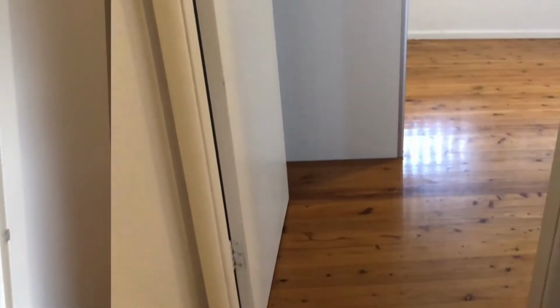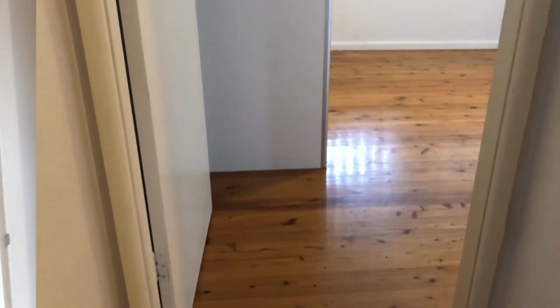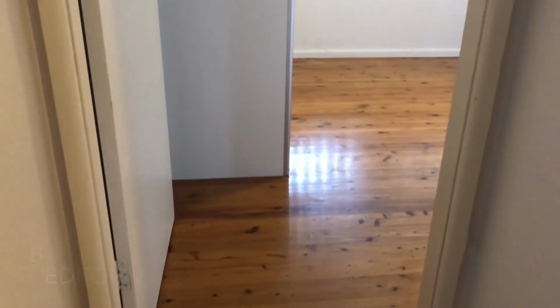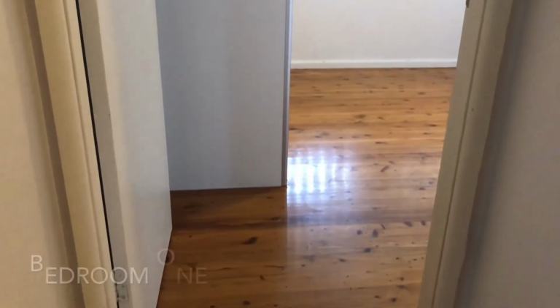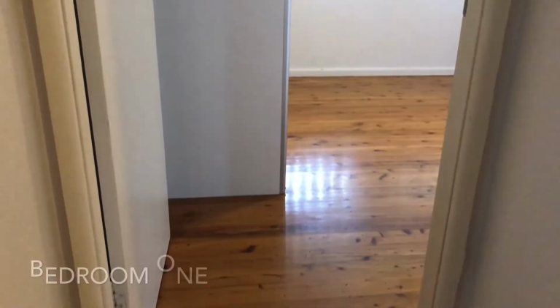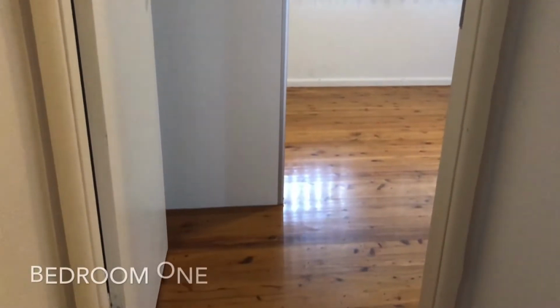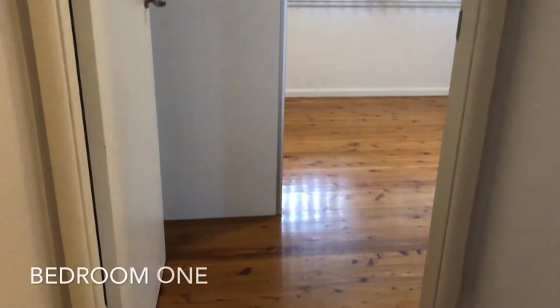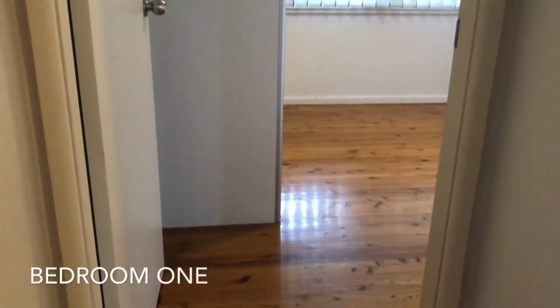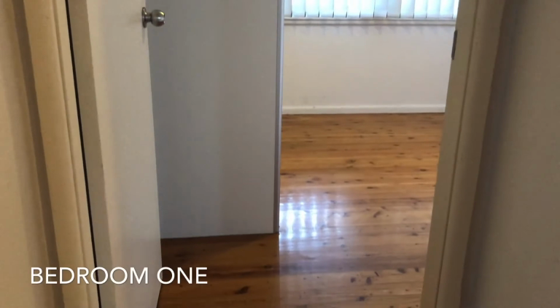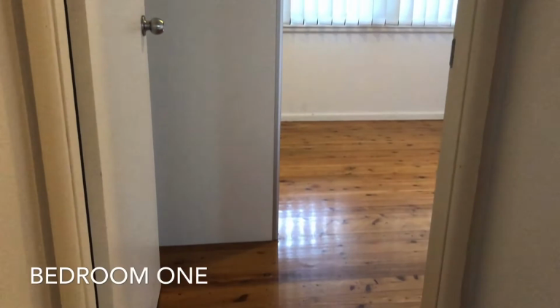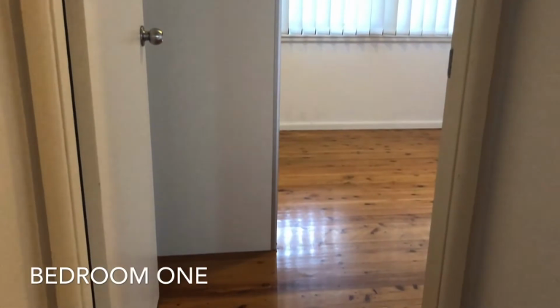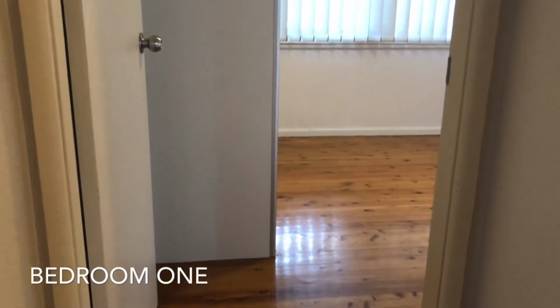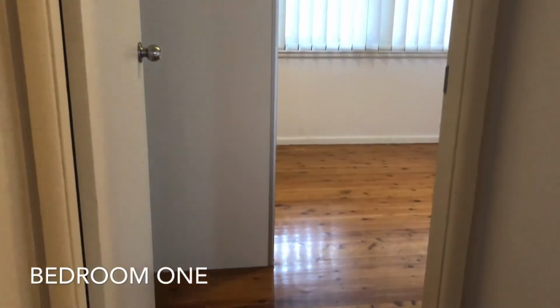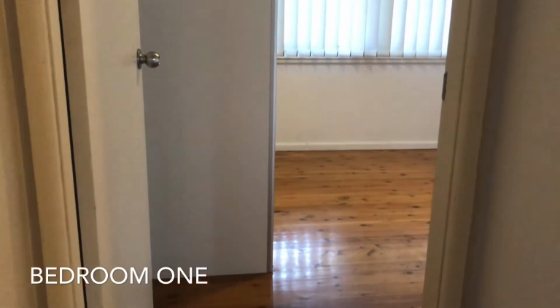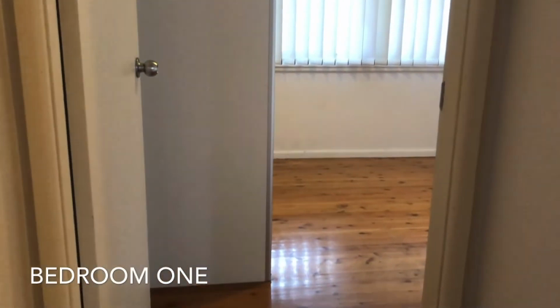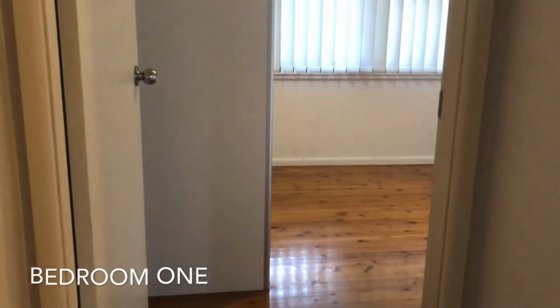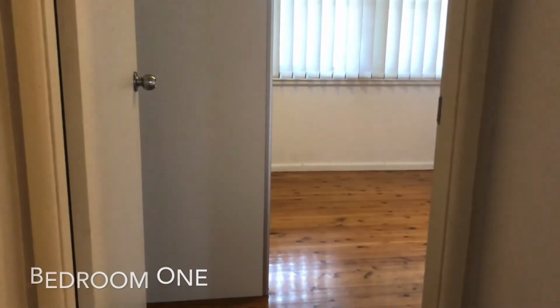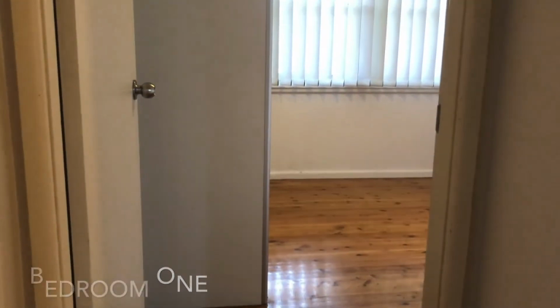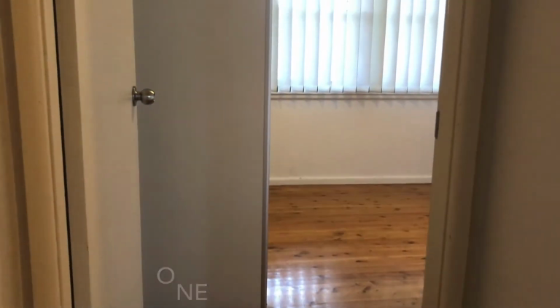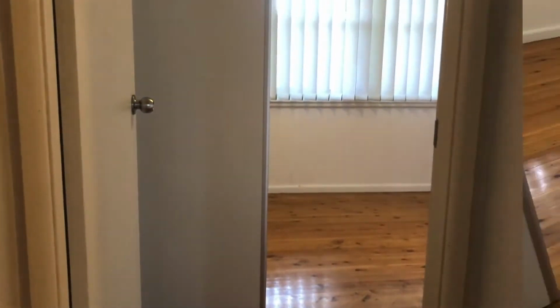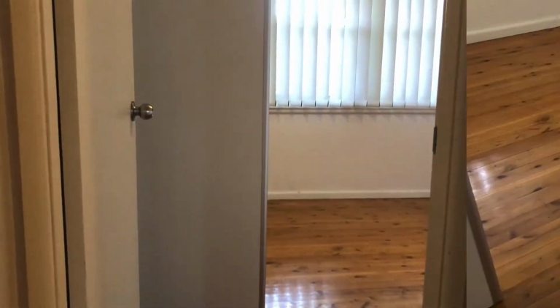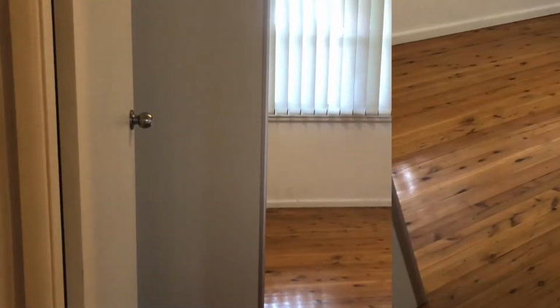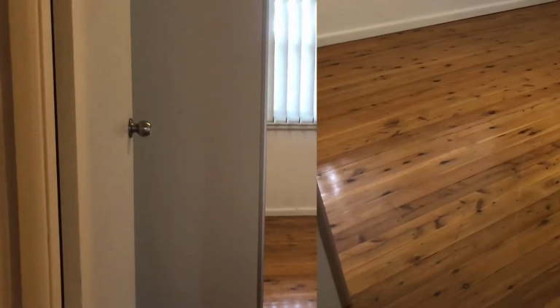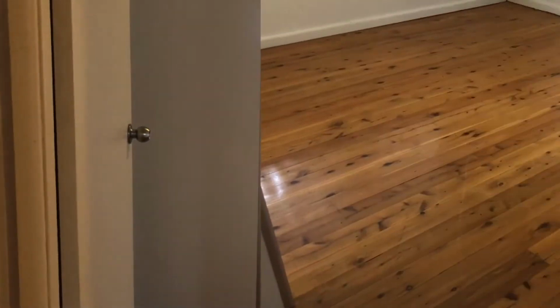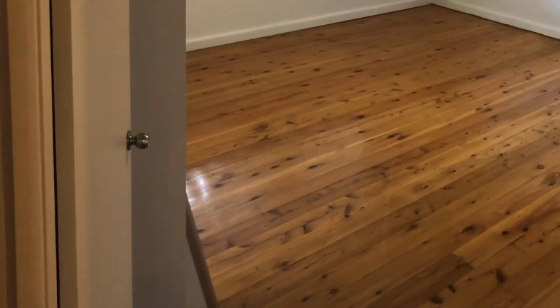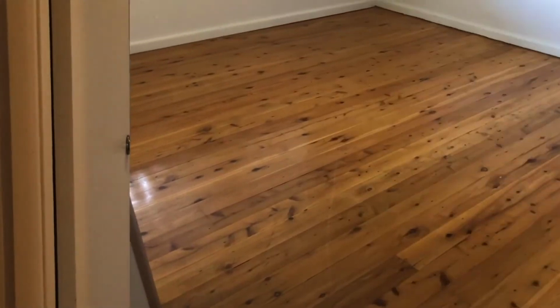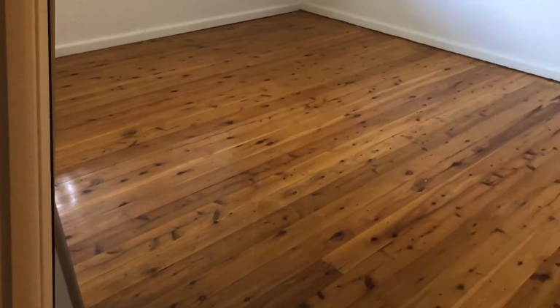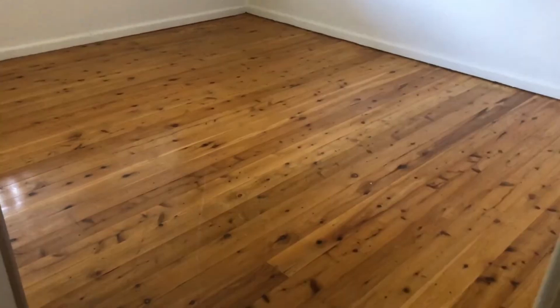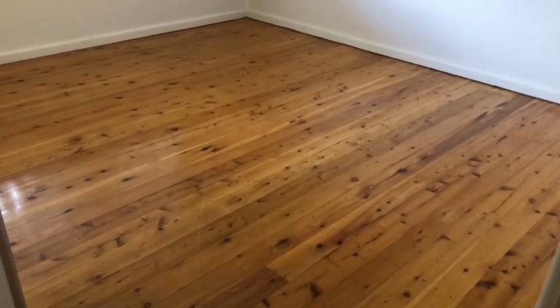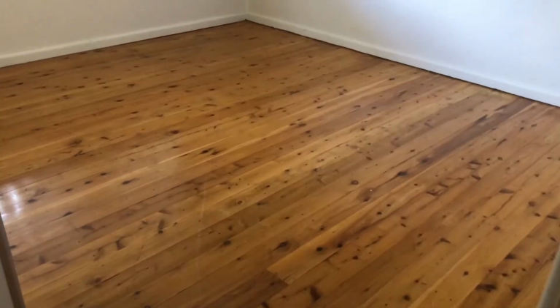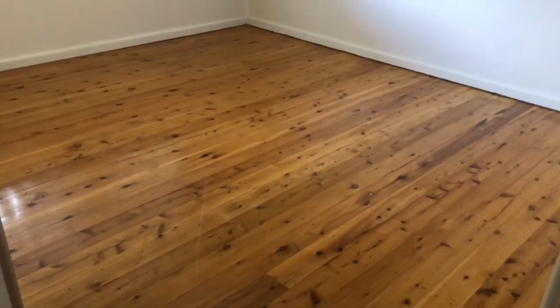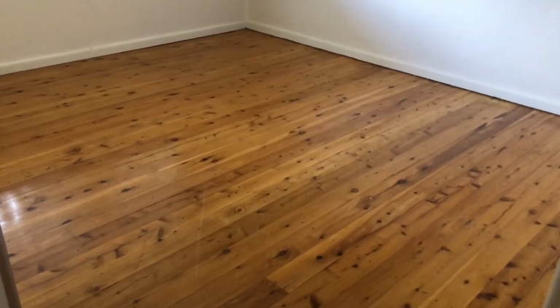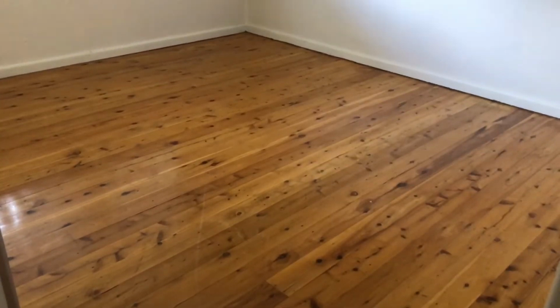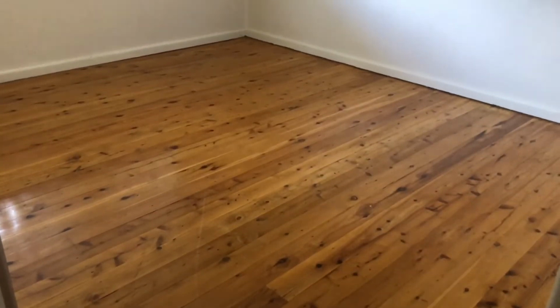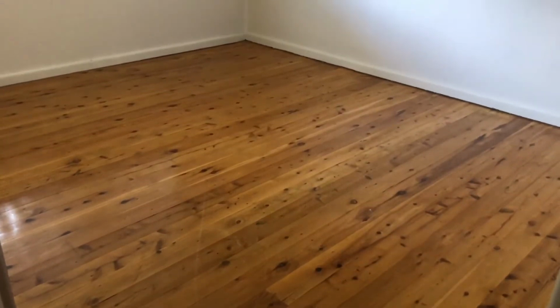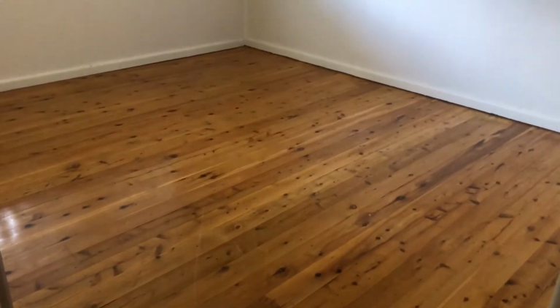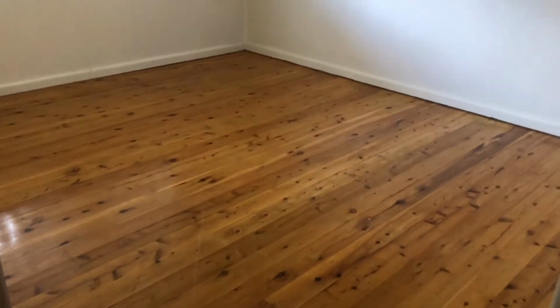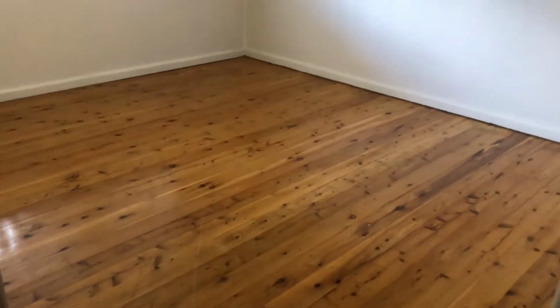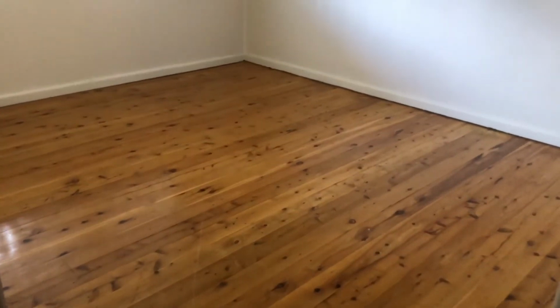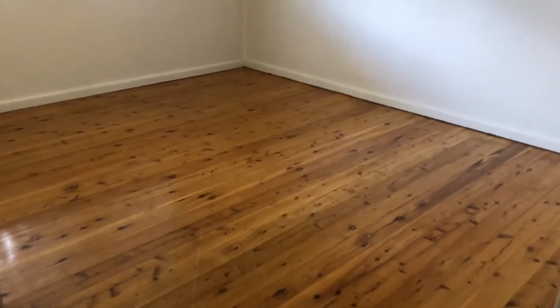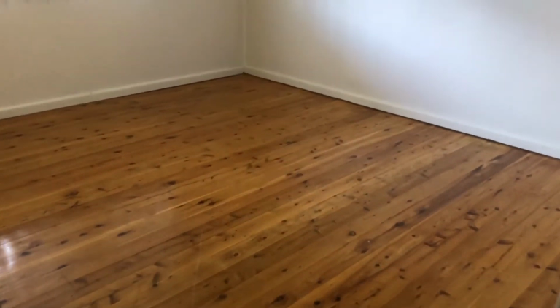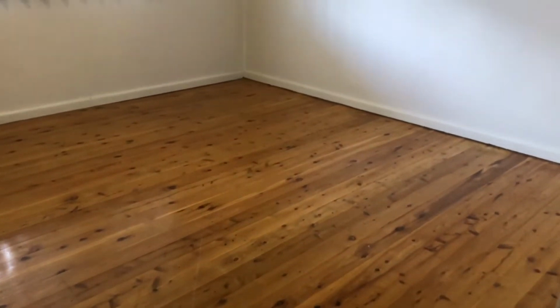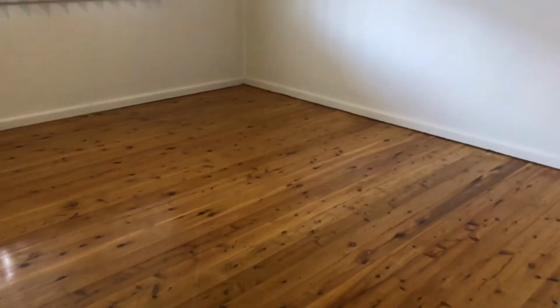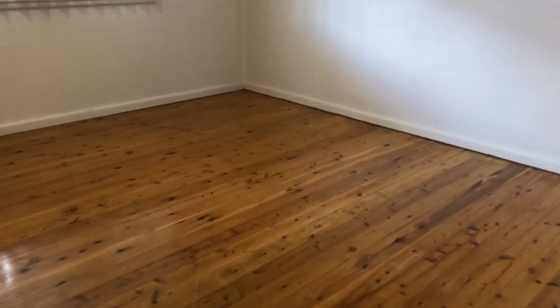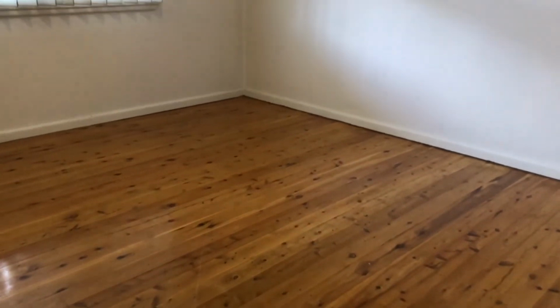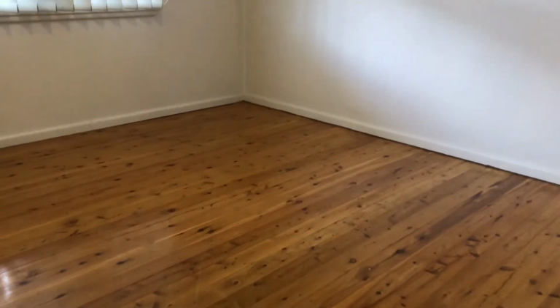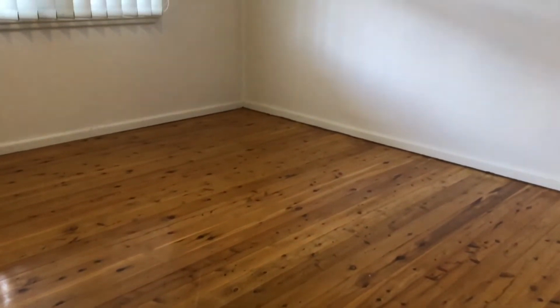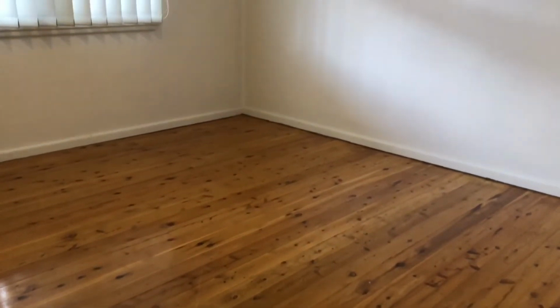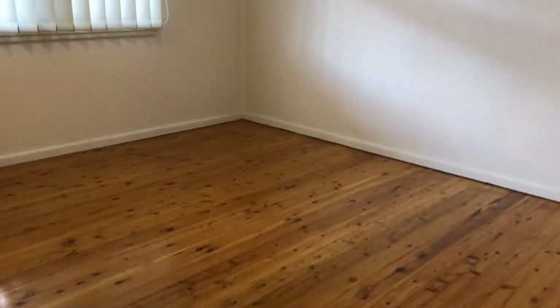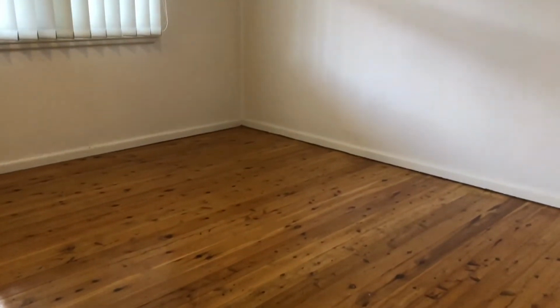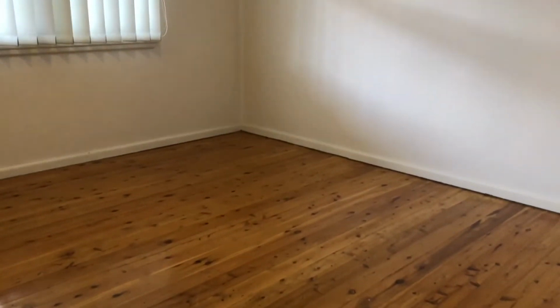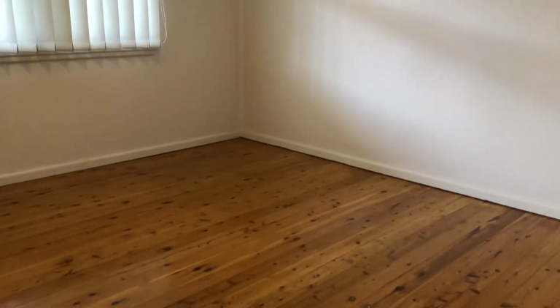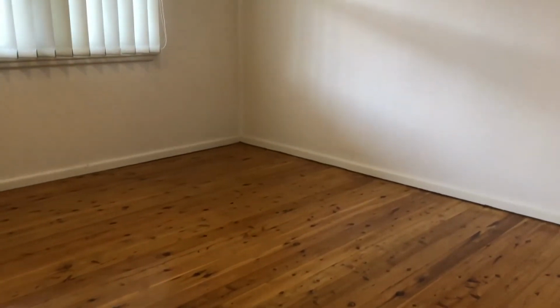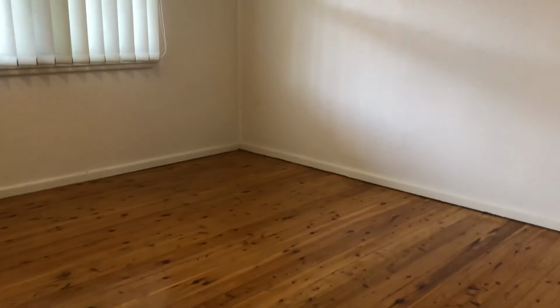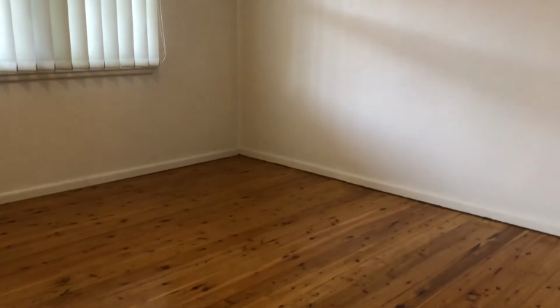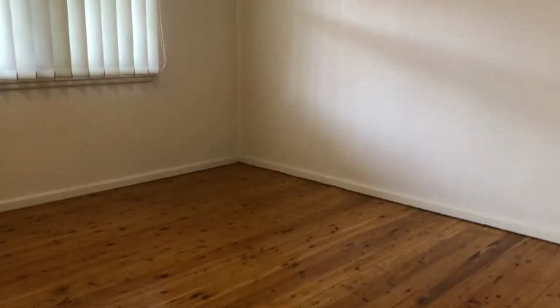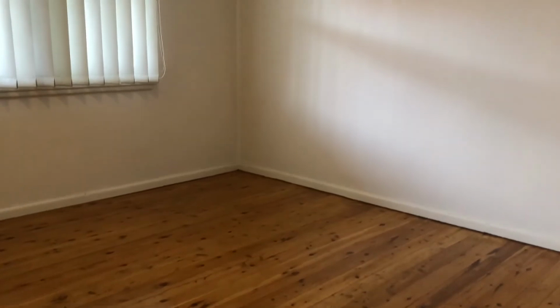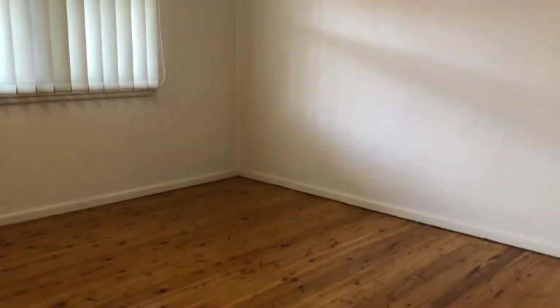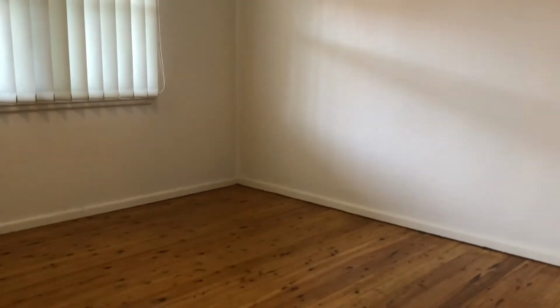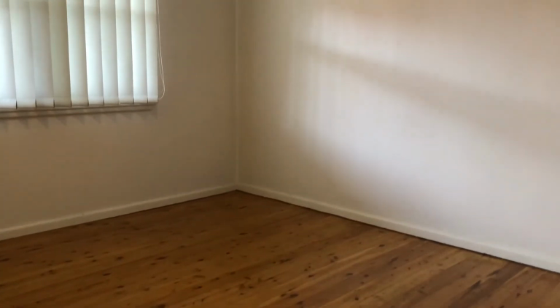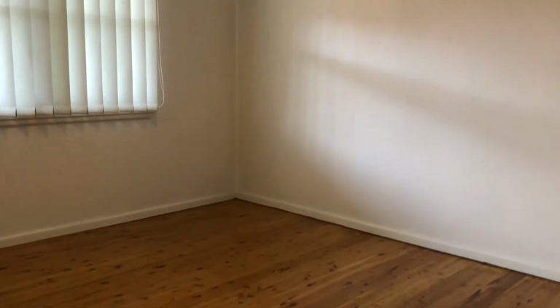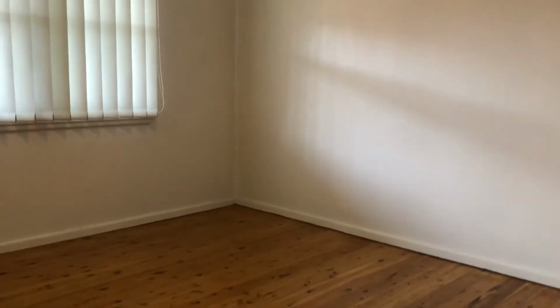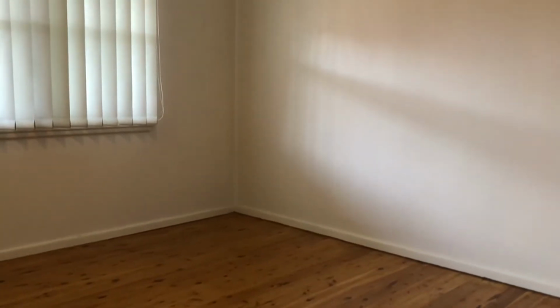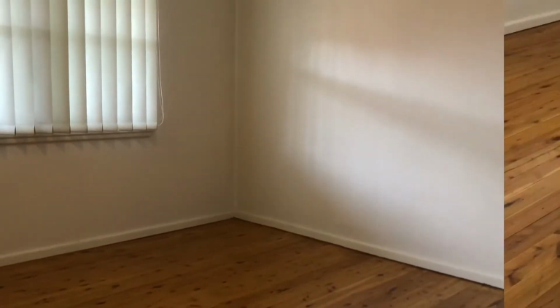Taking a look at the two bedrooms of this unit, you can see that they both come with built-in wardrobes that are also mirrored.